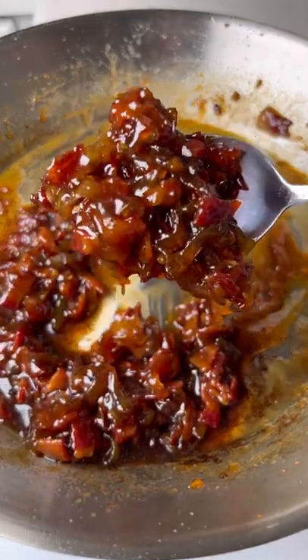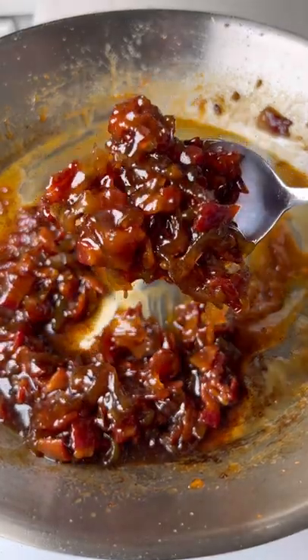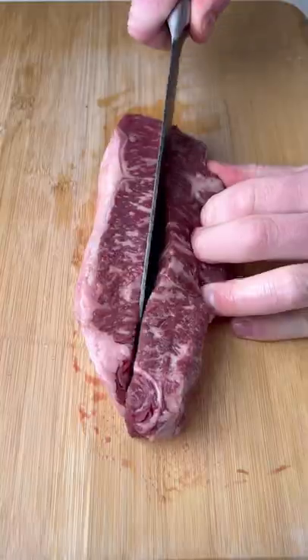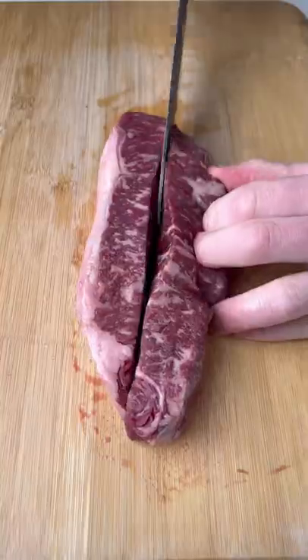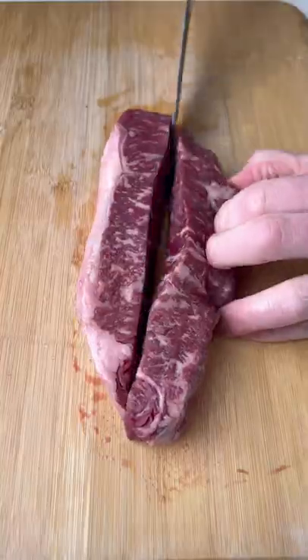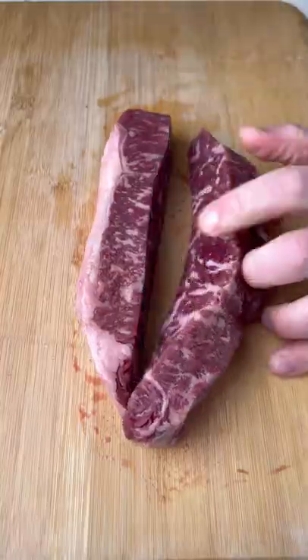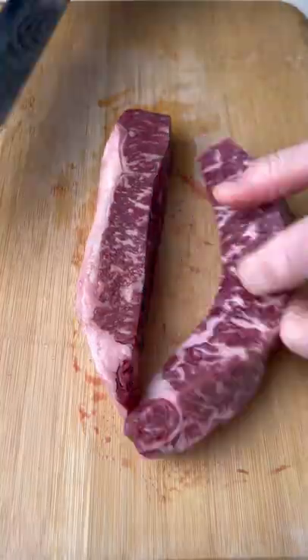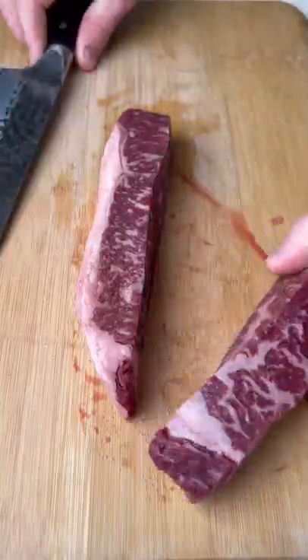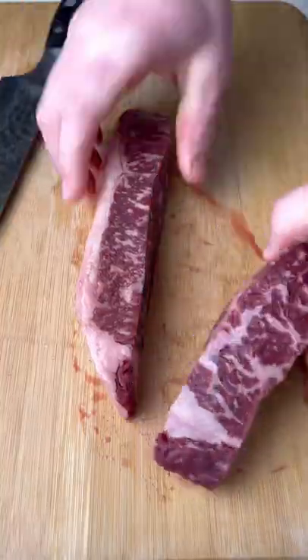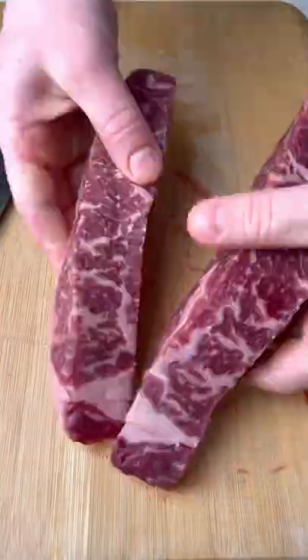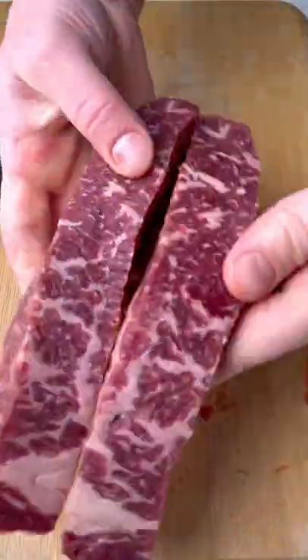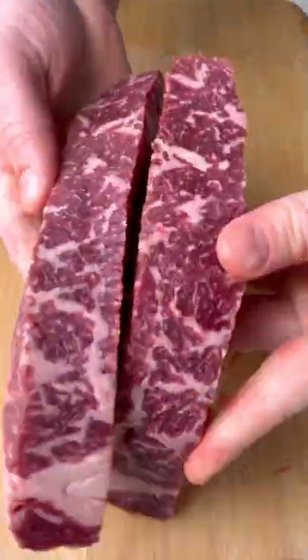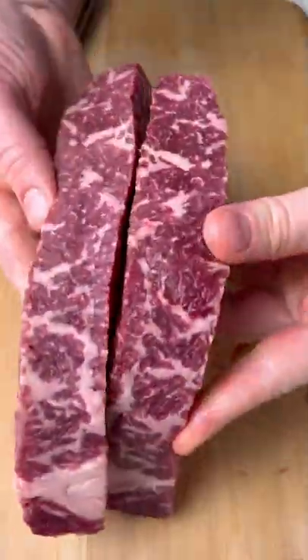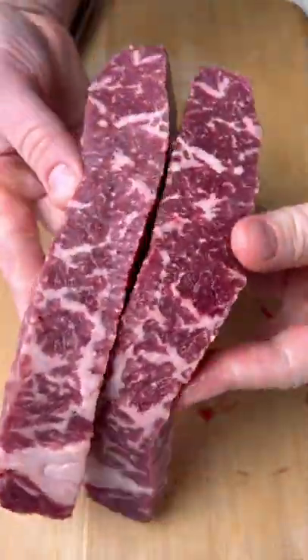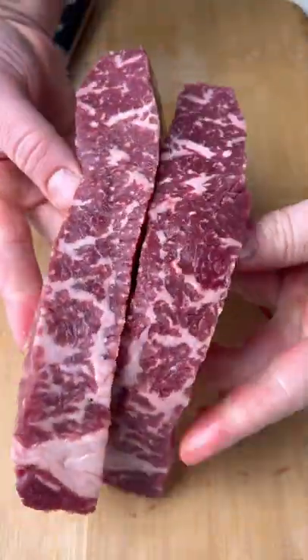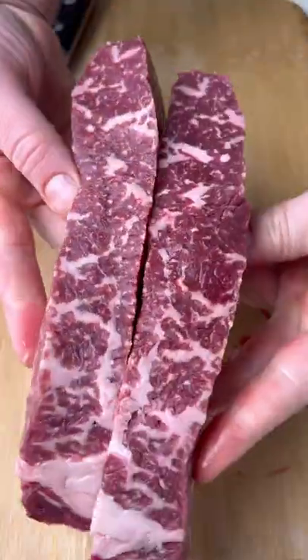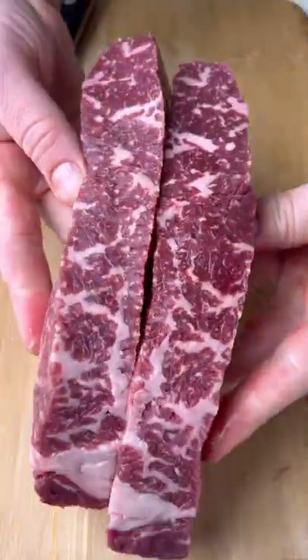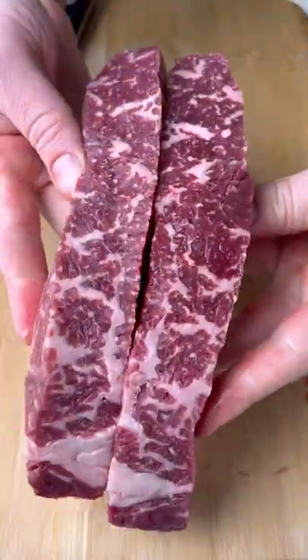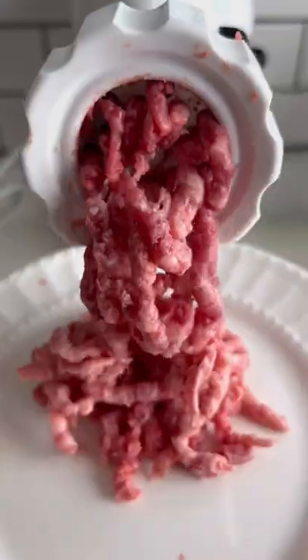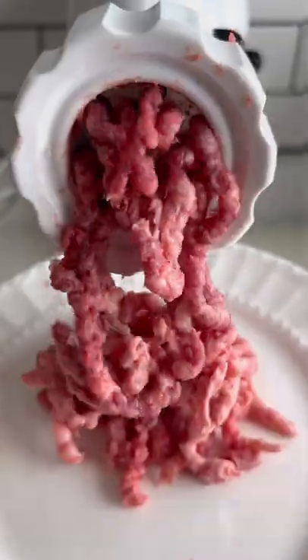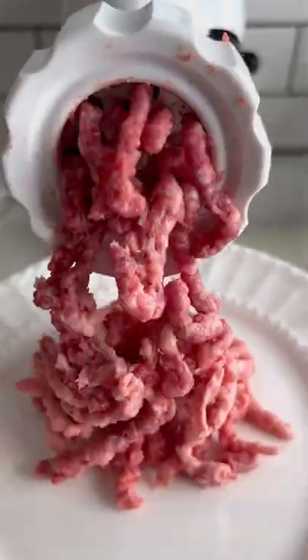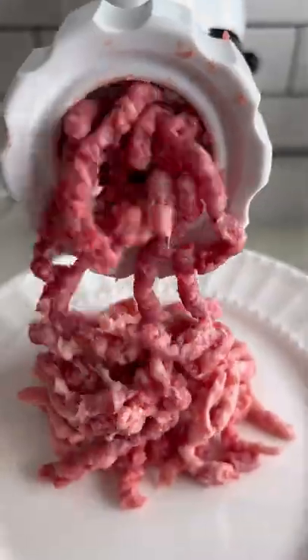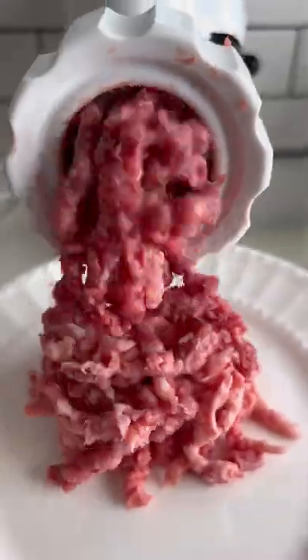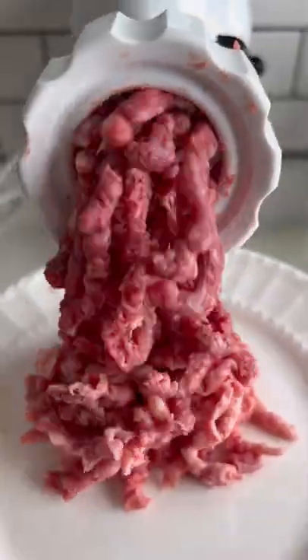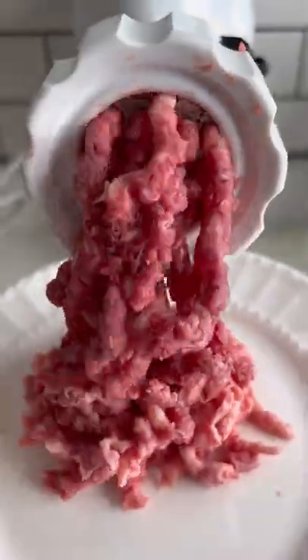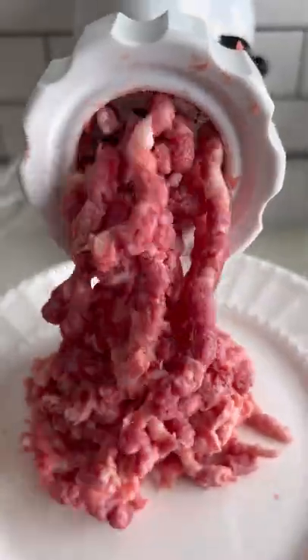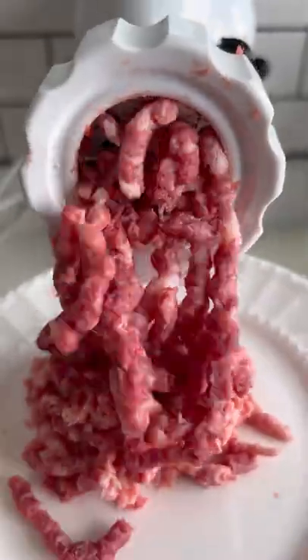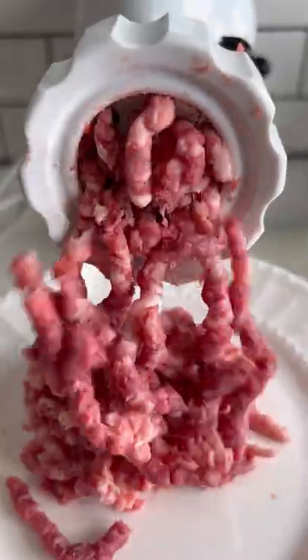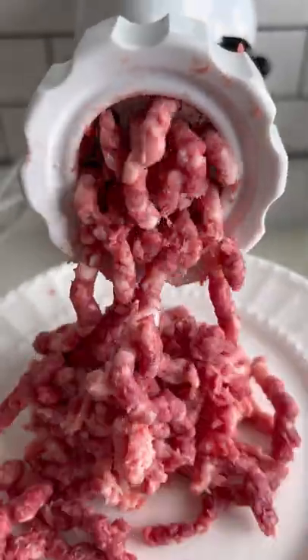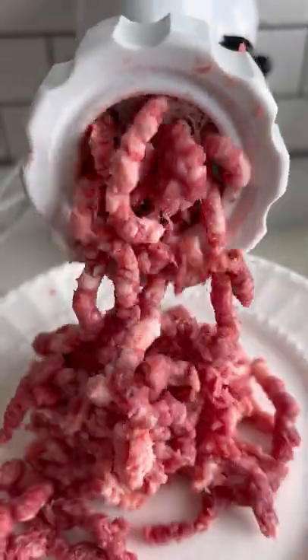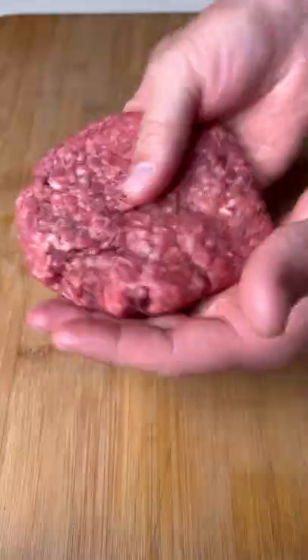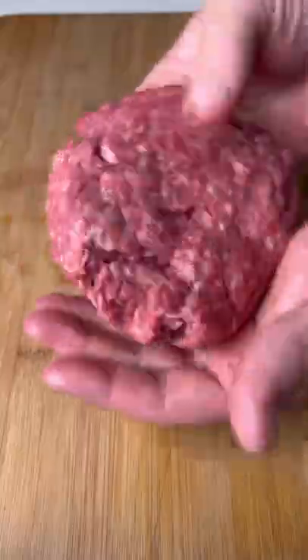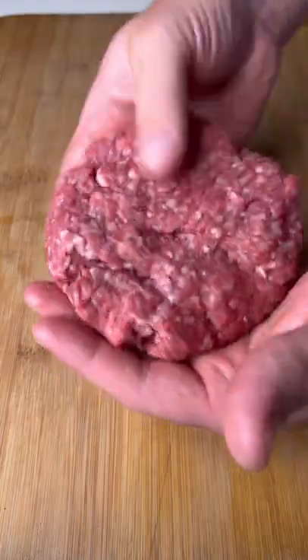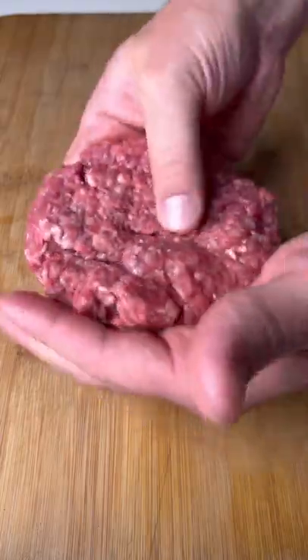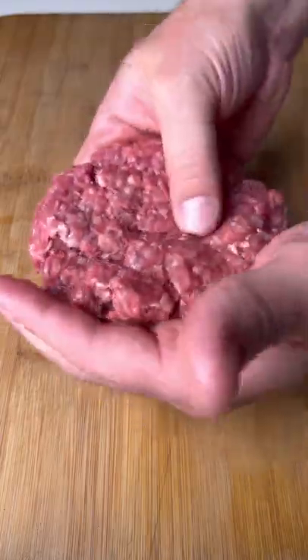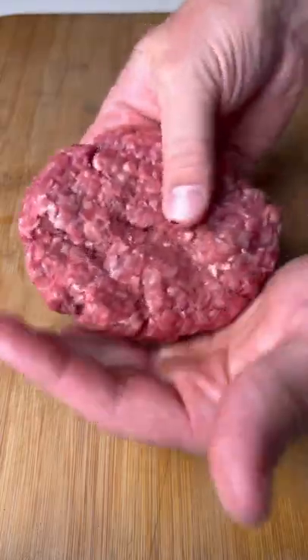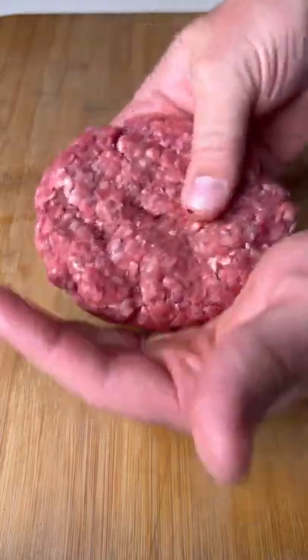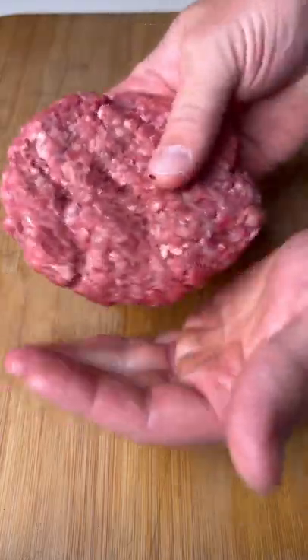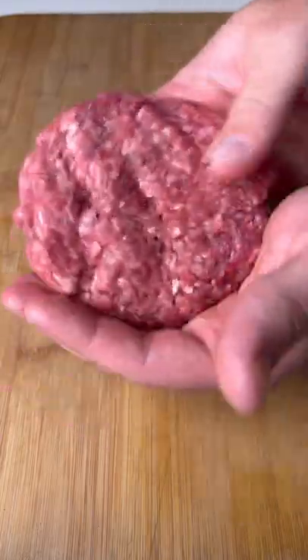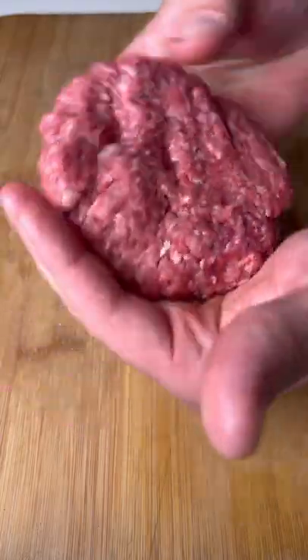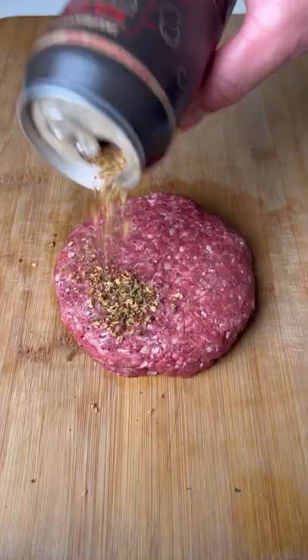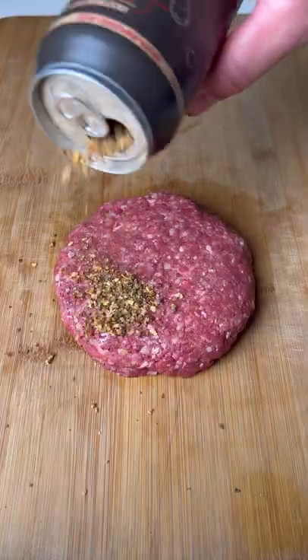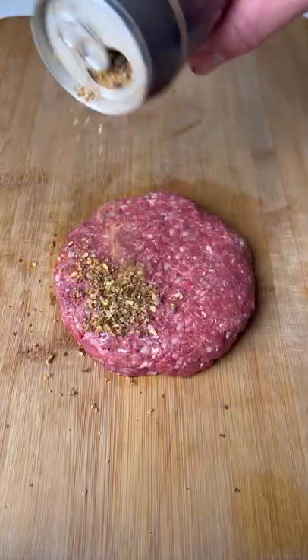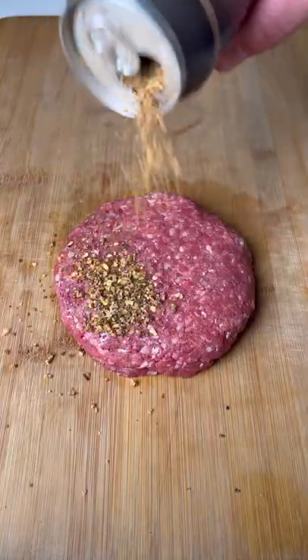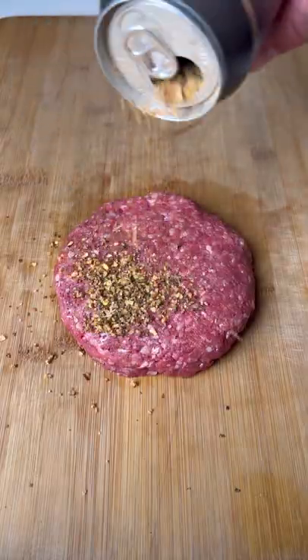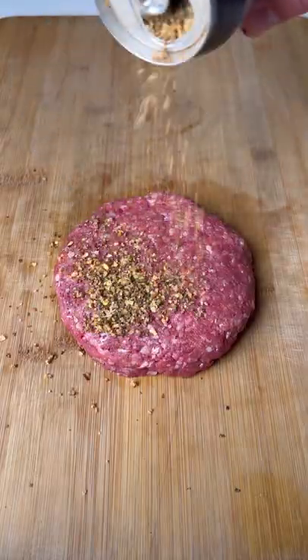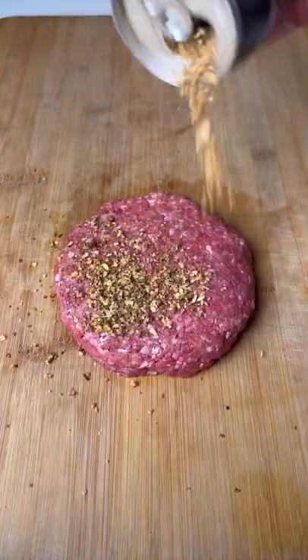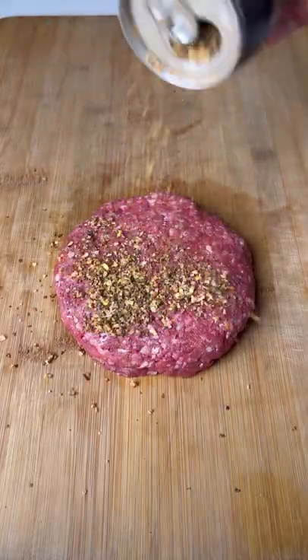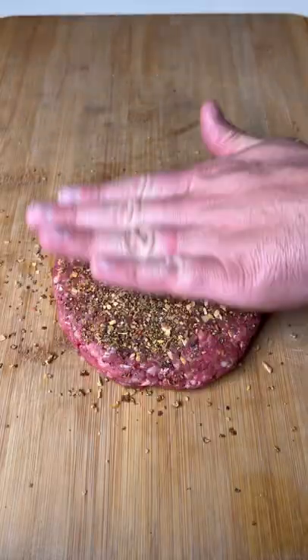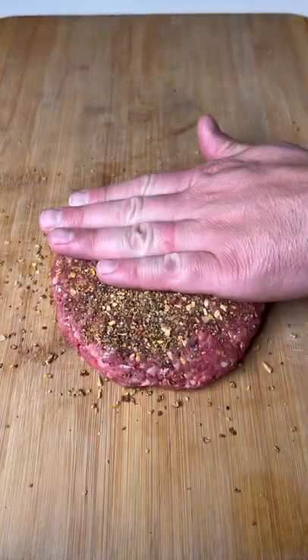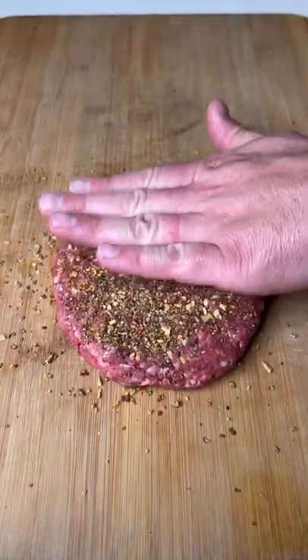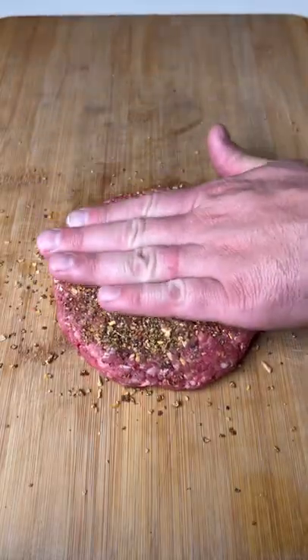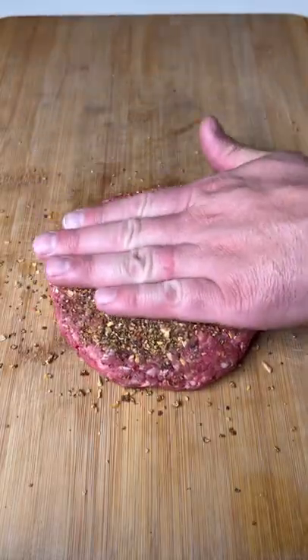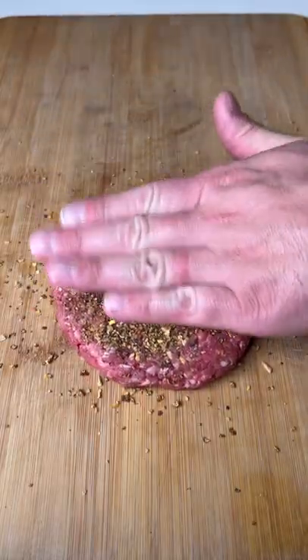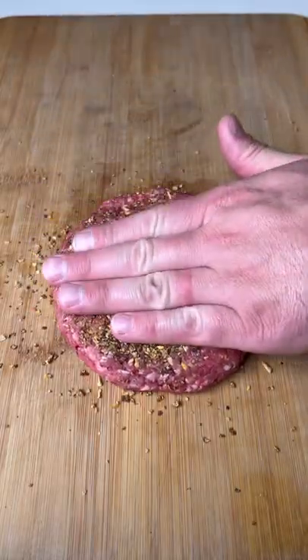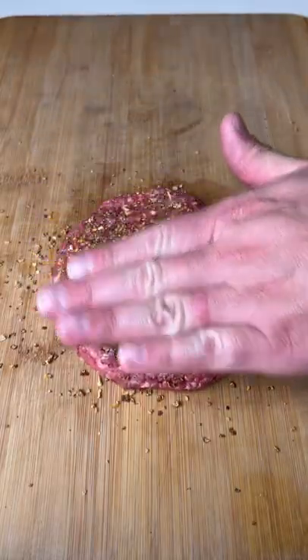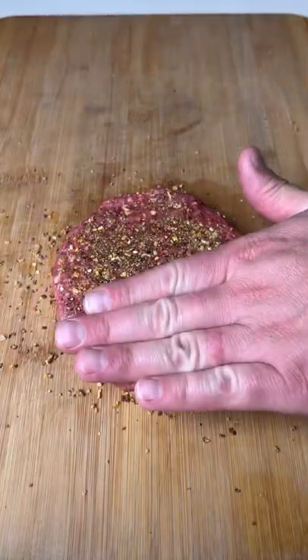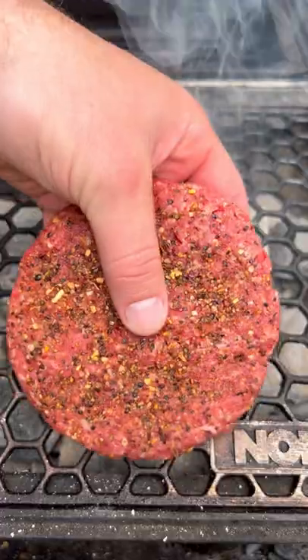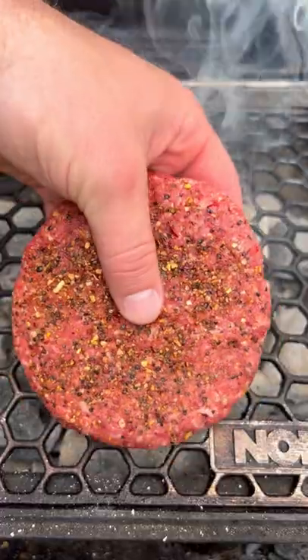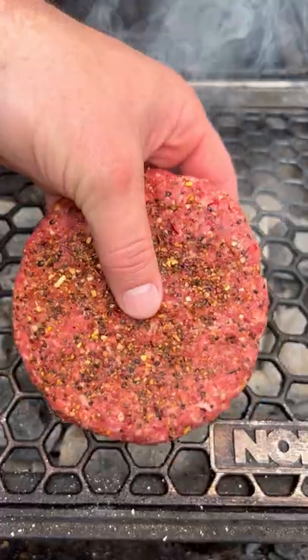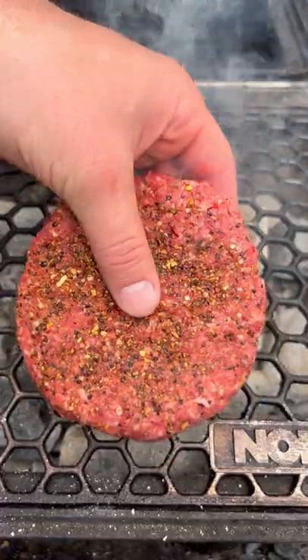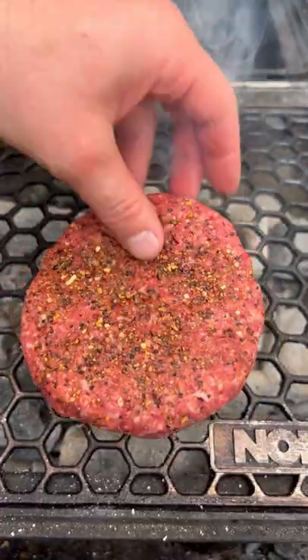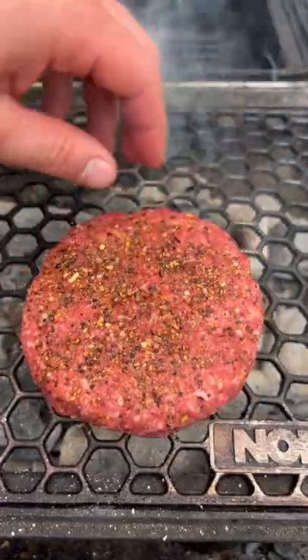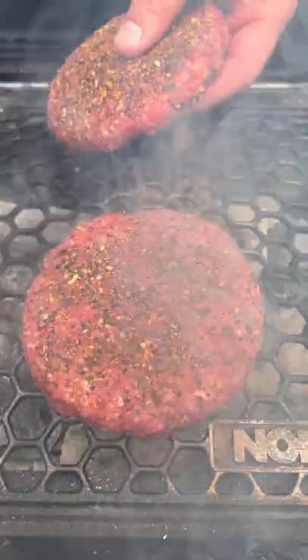Then we're going to grind up the best steak we can find and make our patty. Season up the patty, then we're going to get it over direct coals.